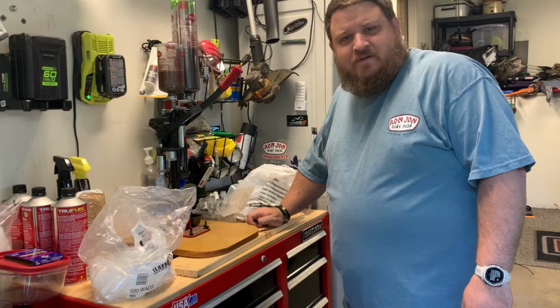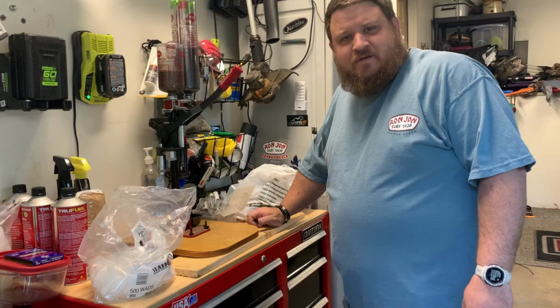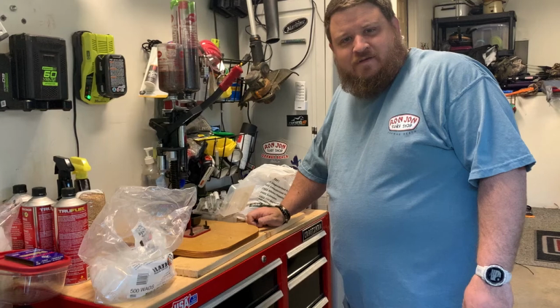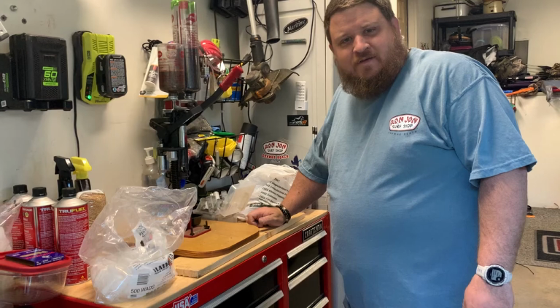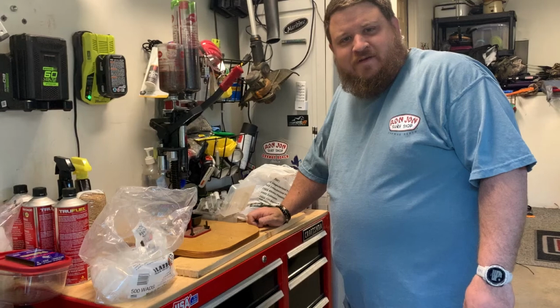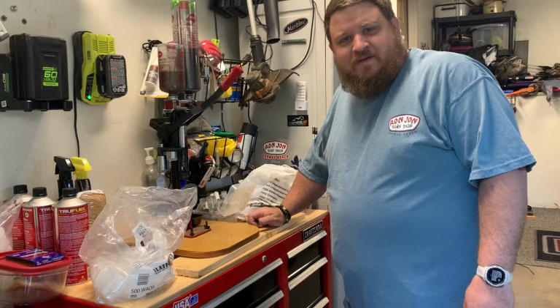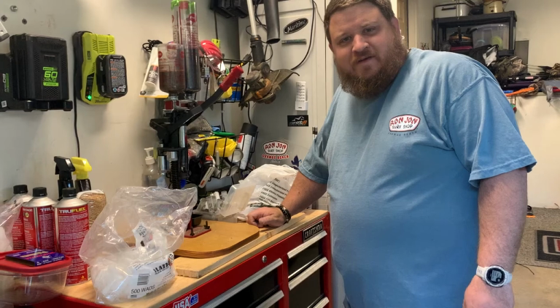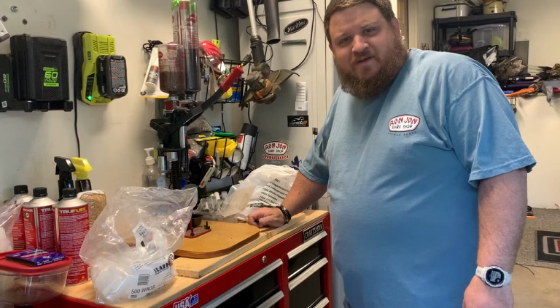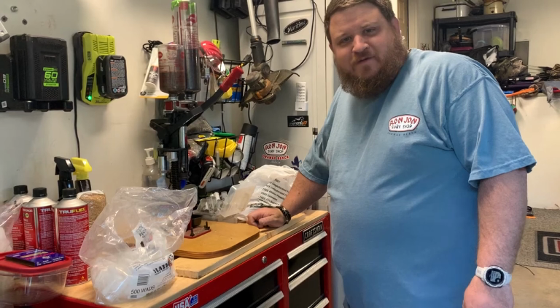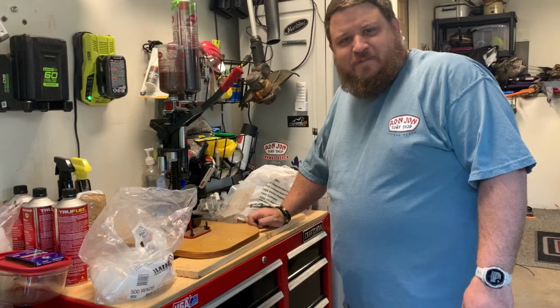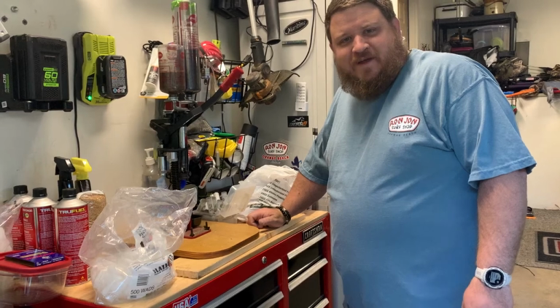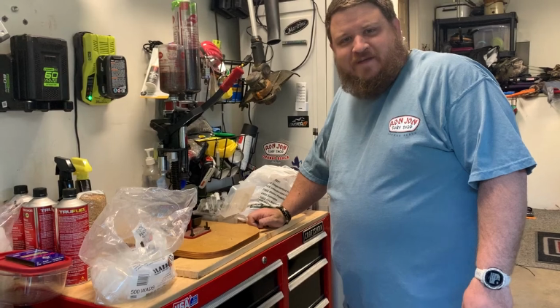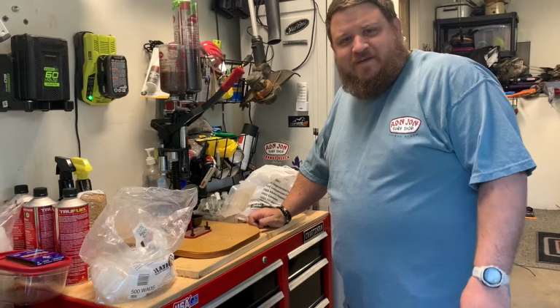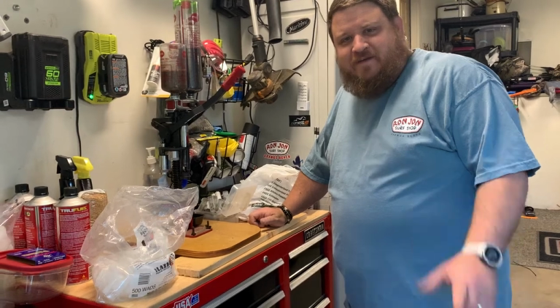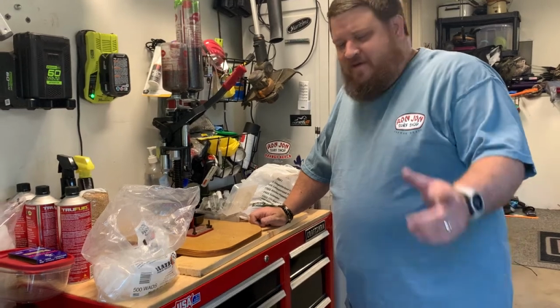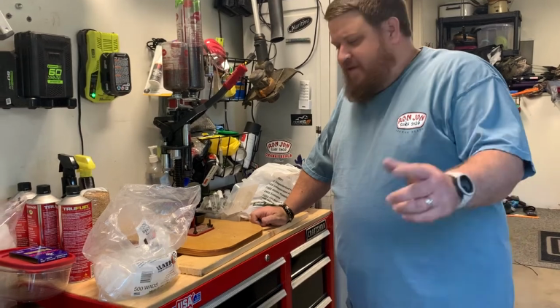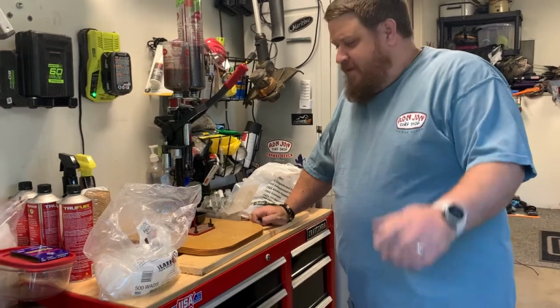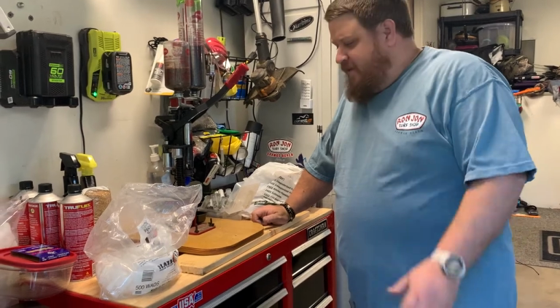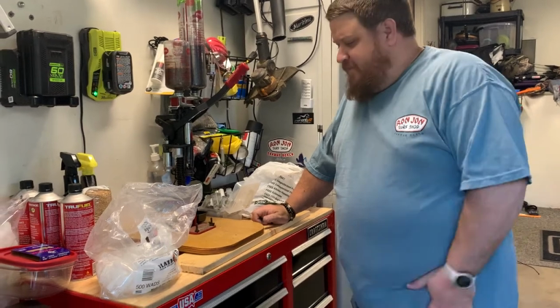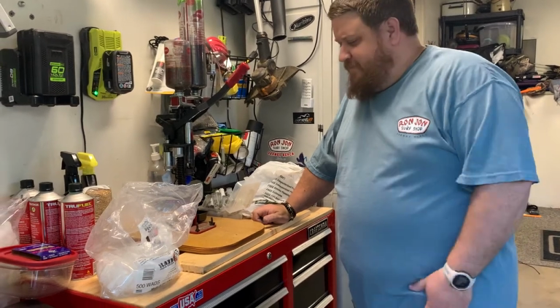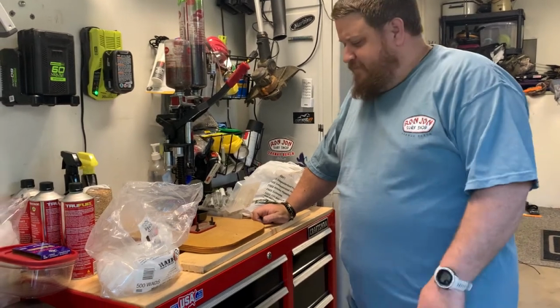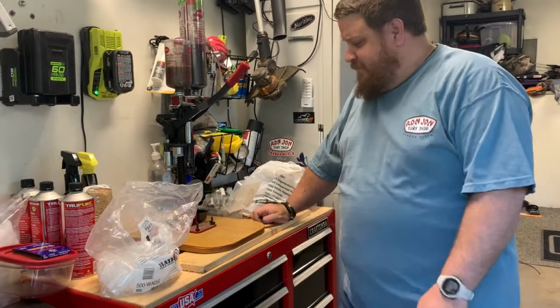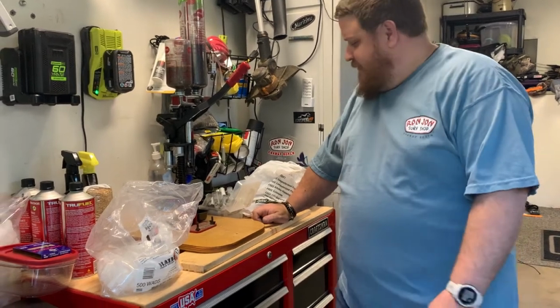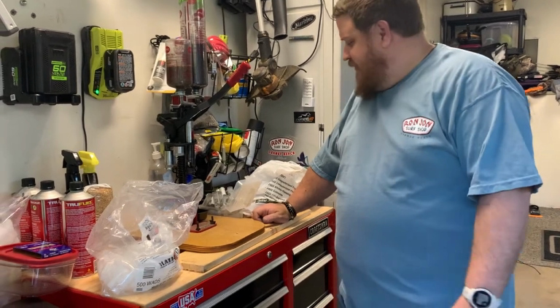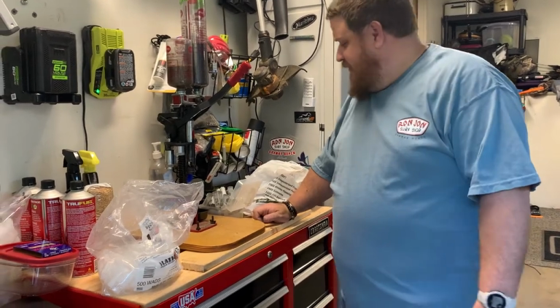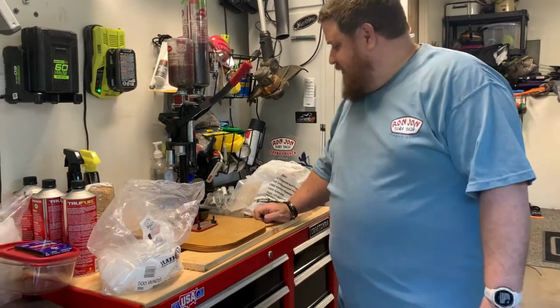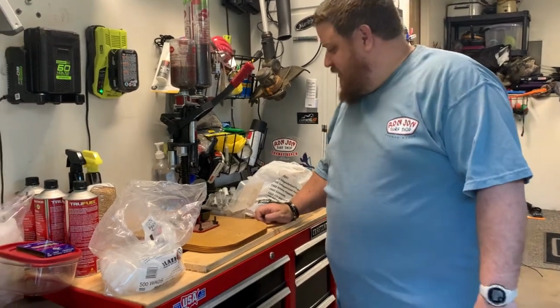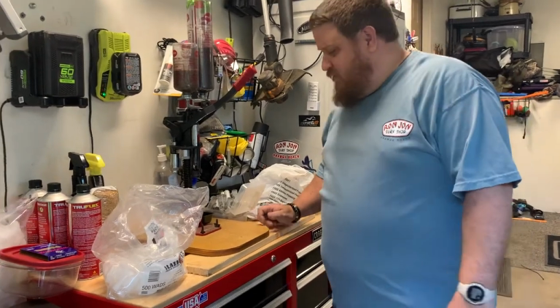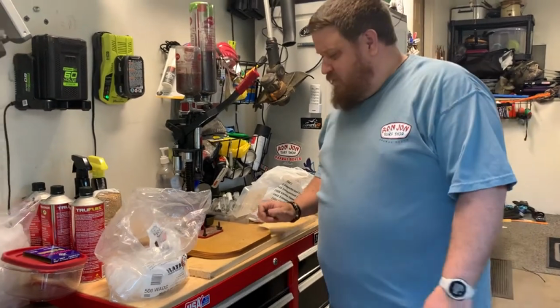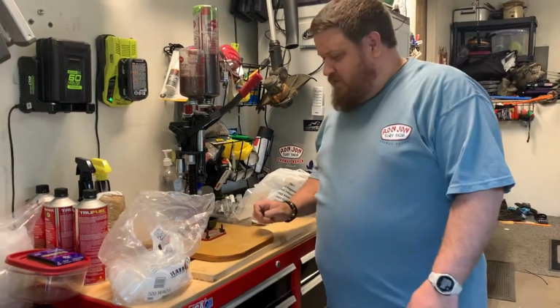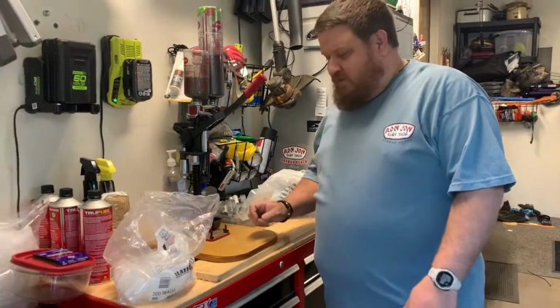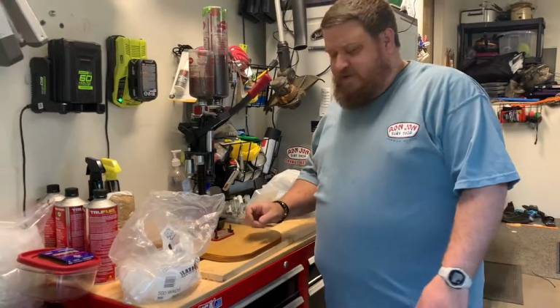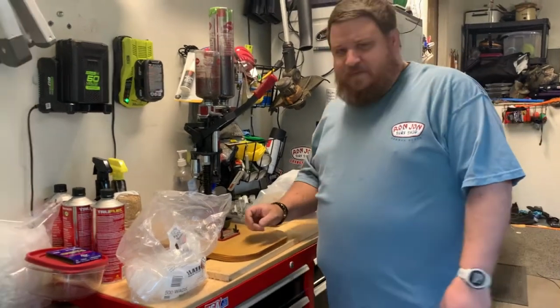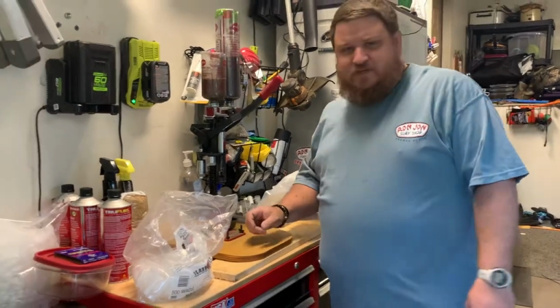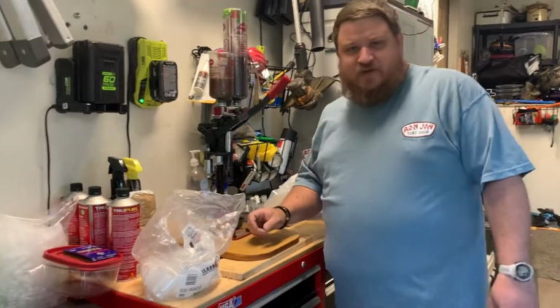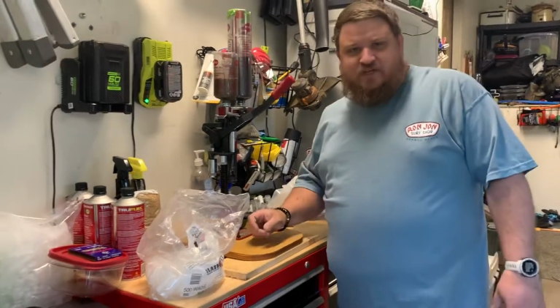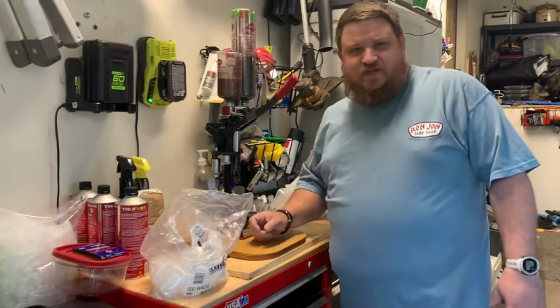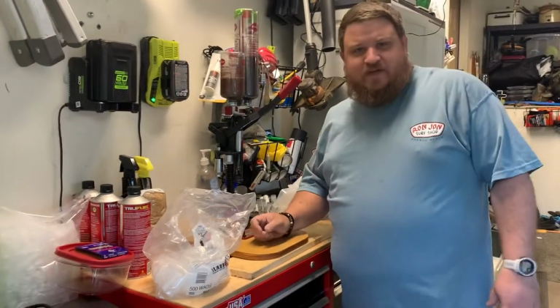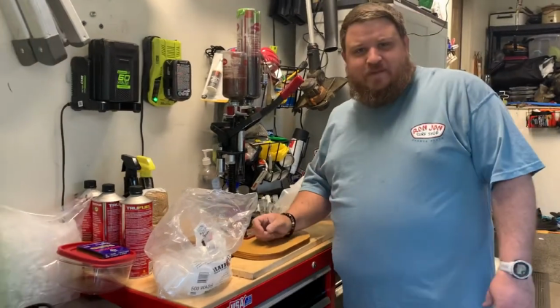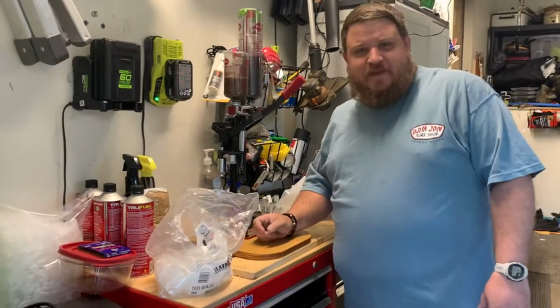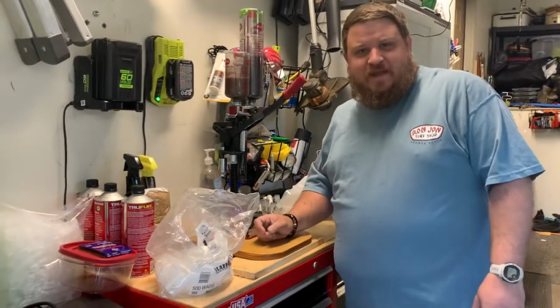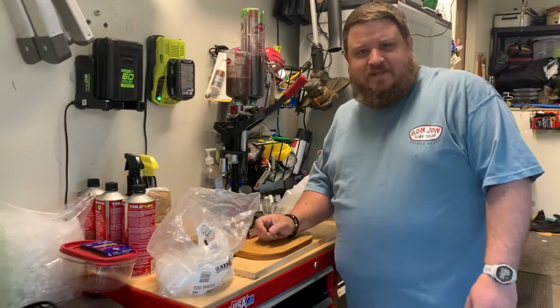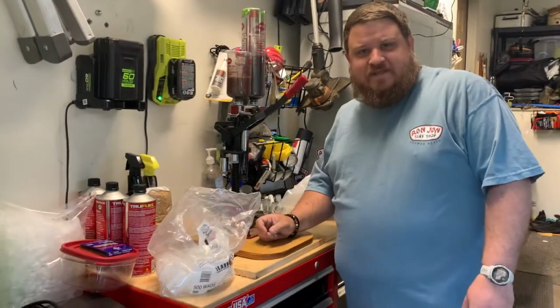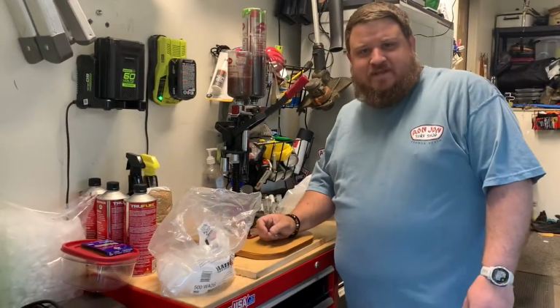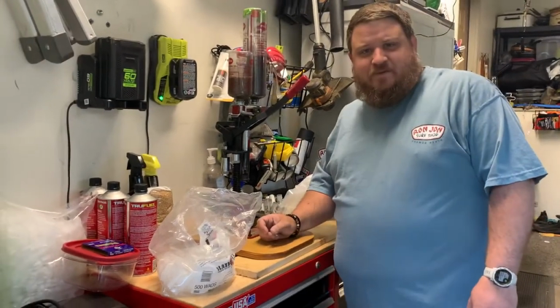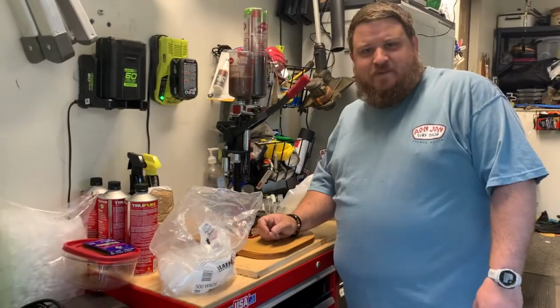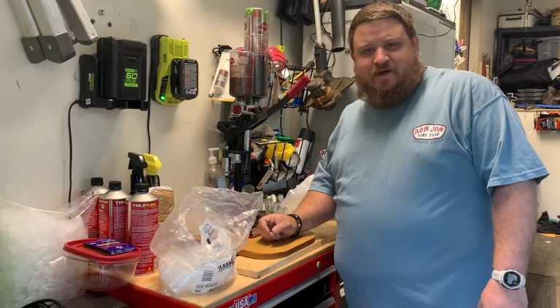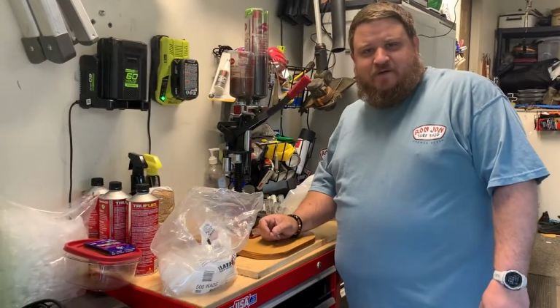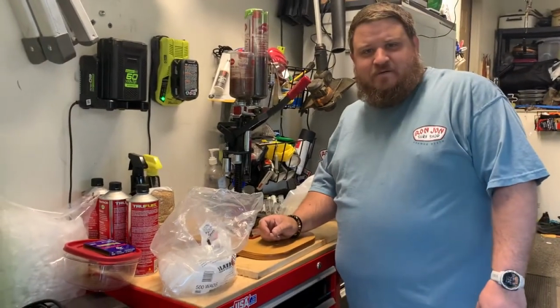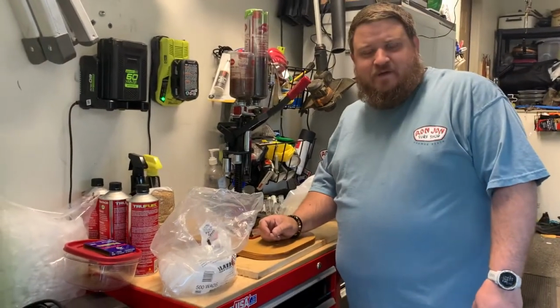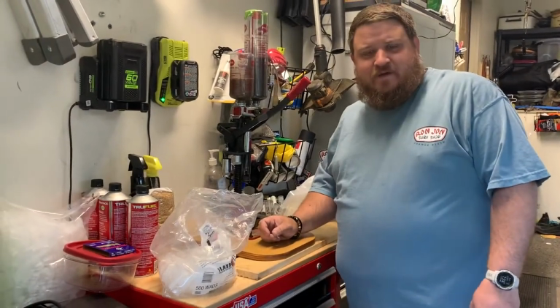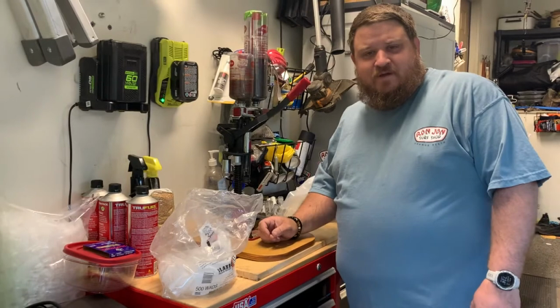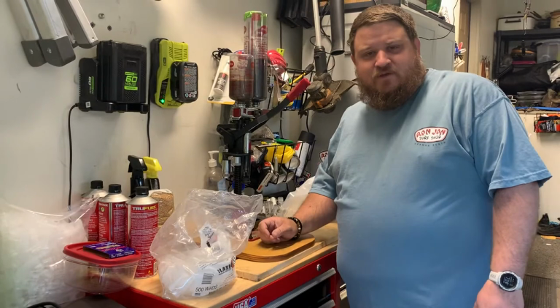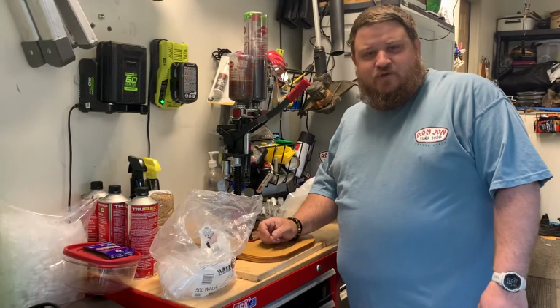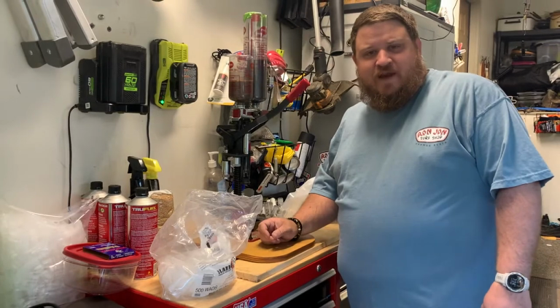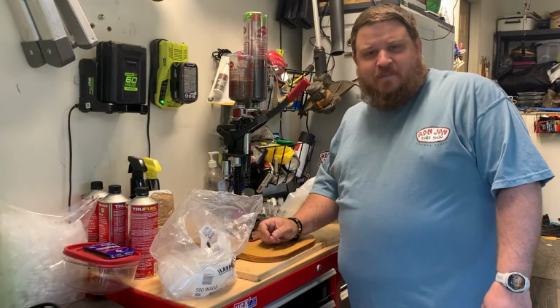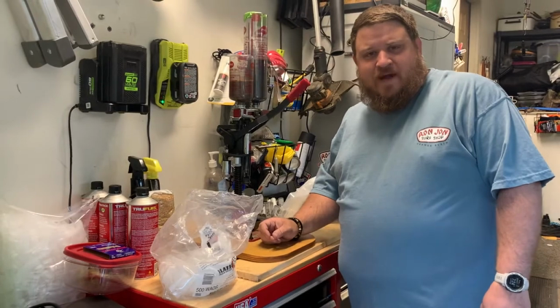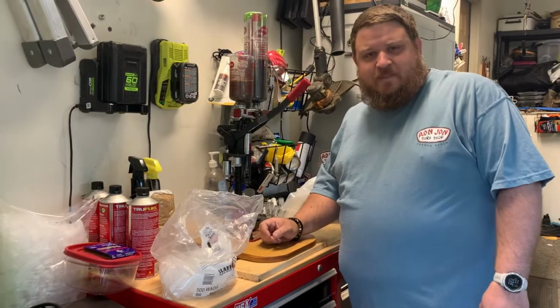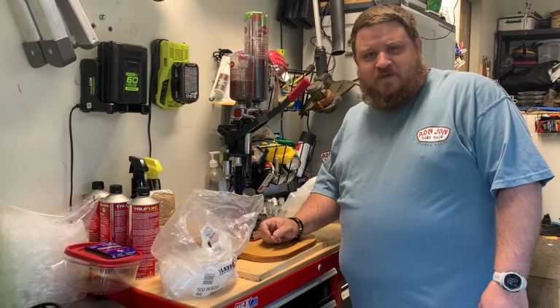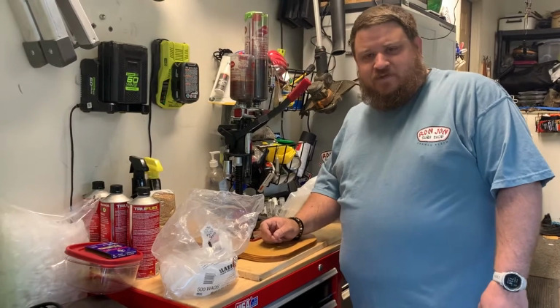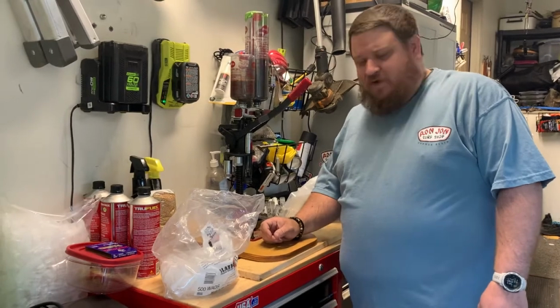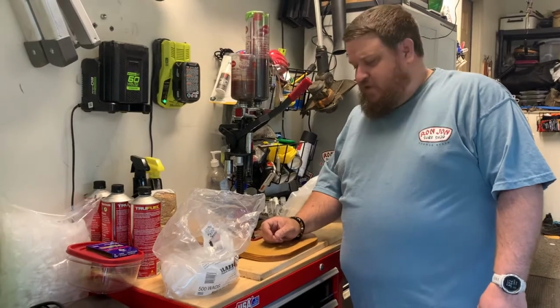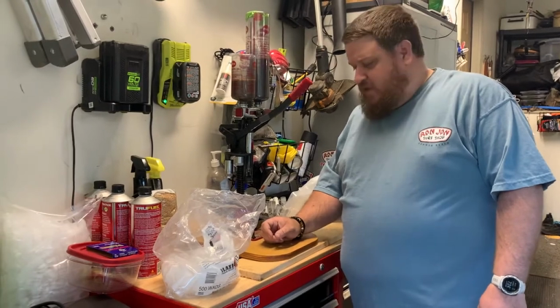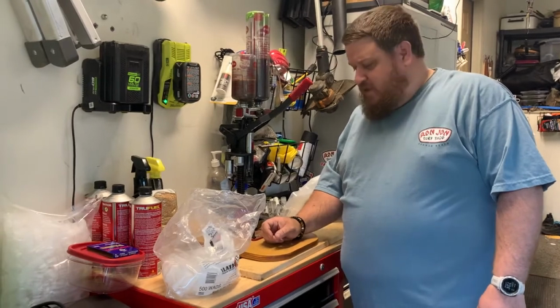Hey everybody, I'm going to do a little demonstration on making some training poppers for your dogs.